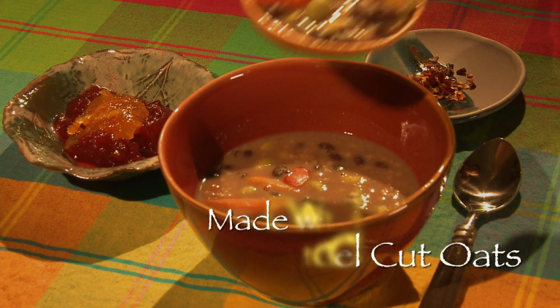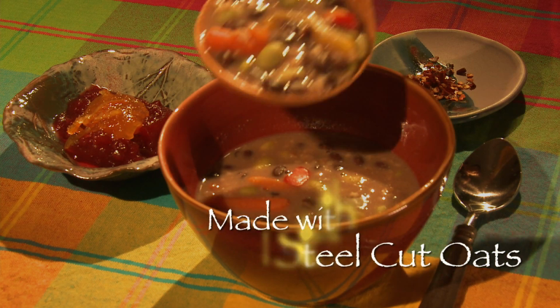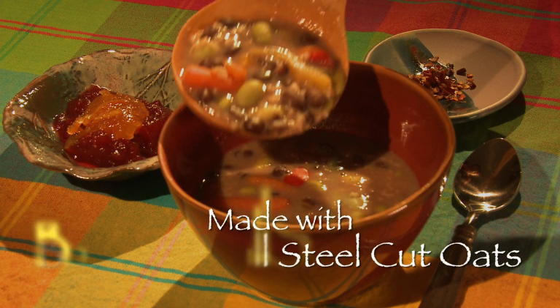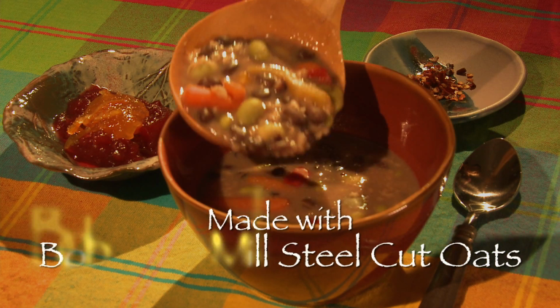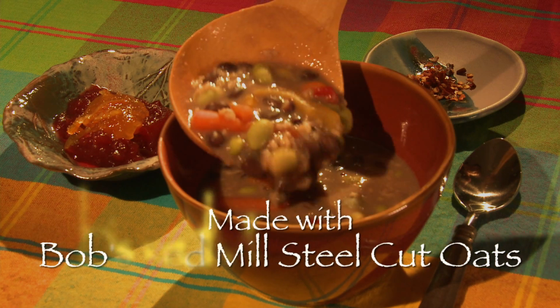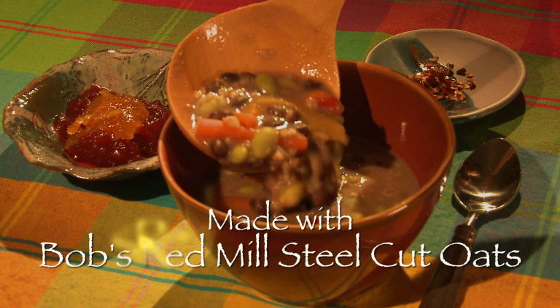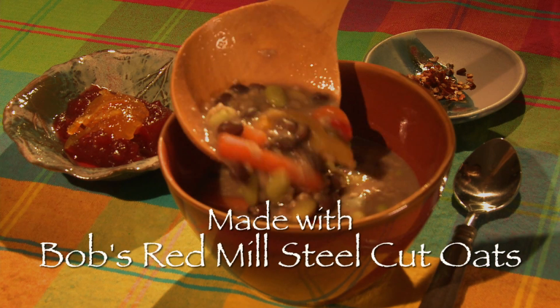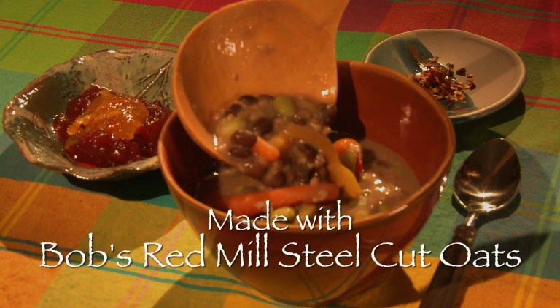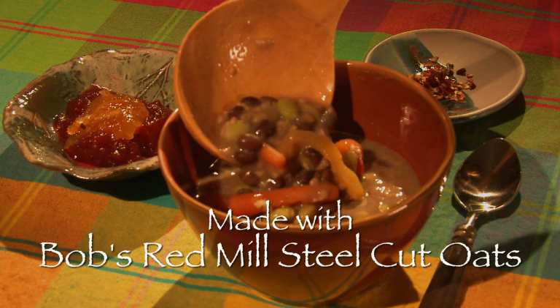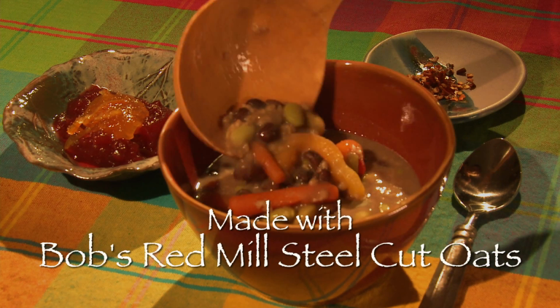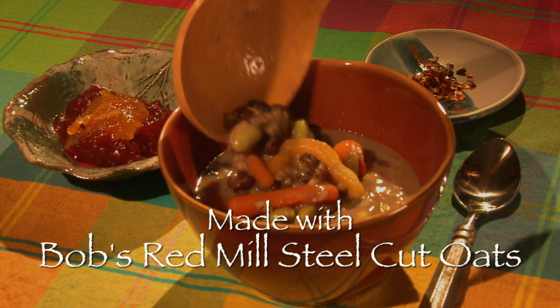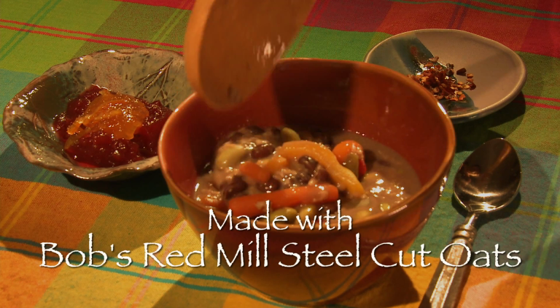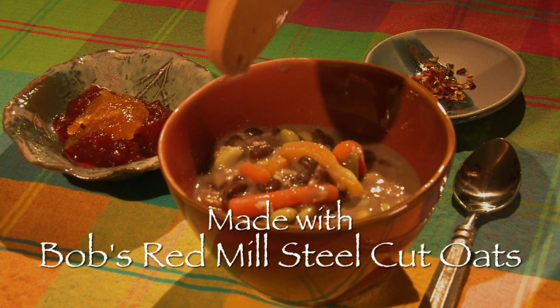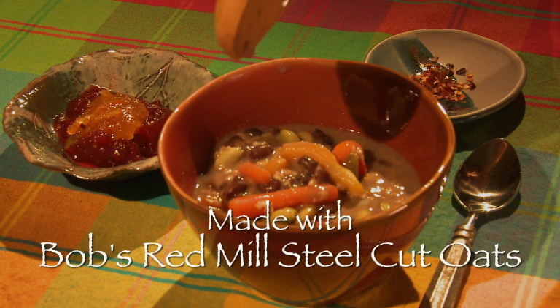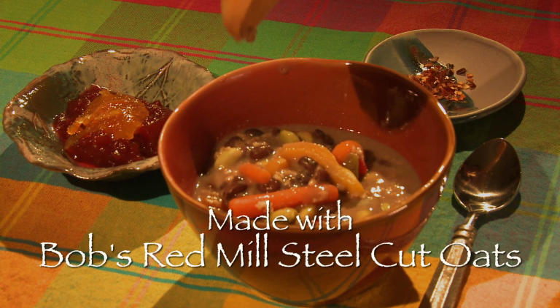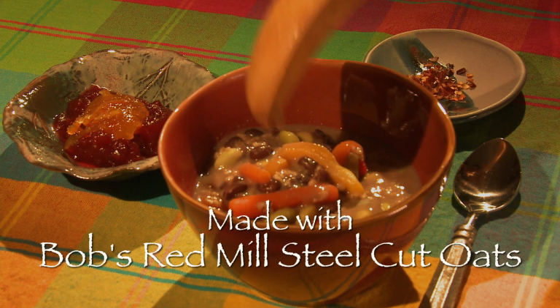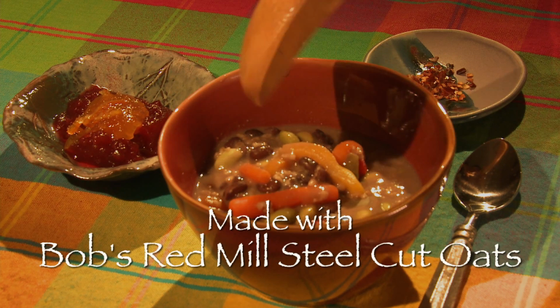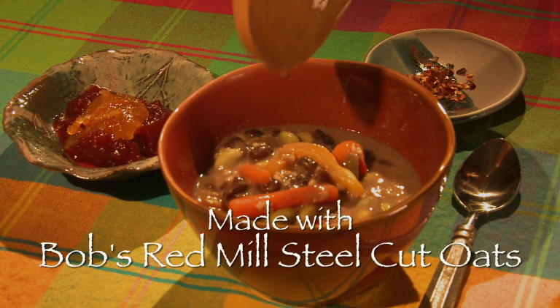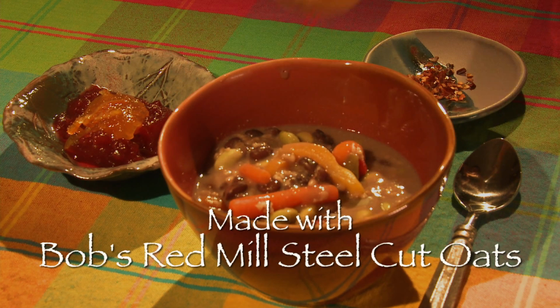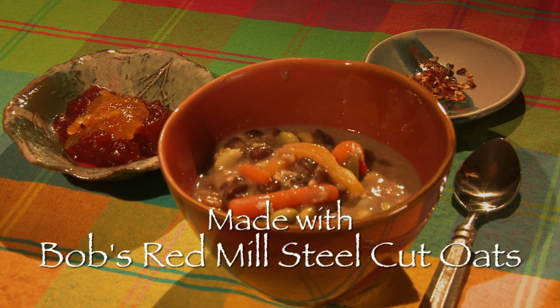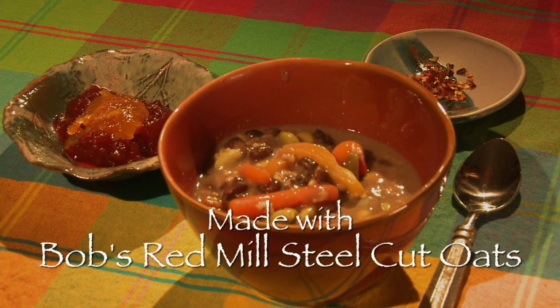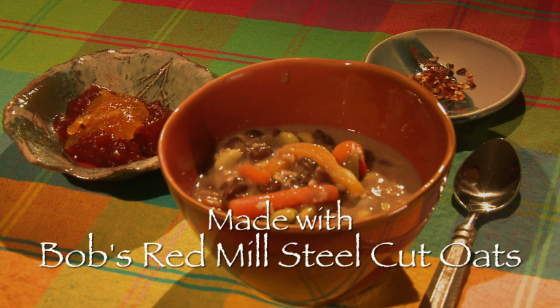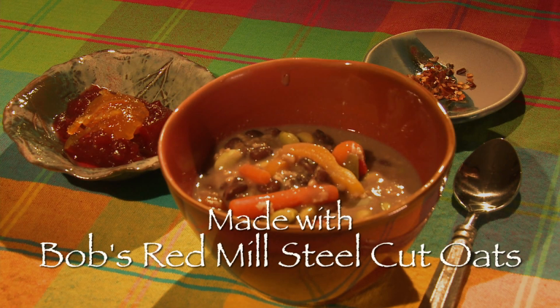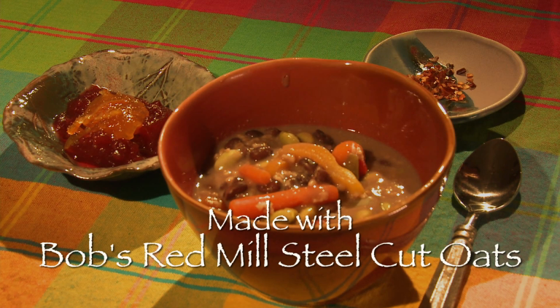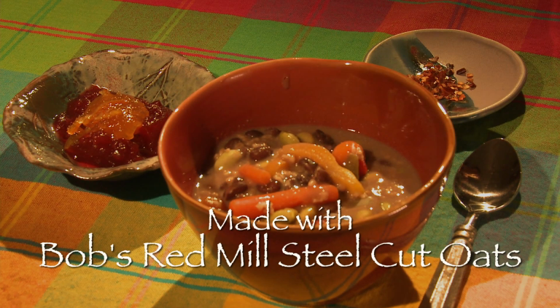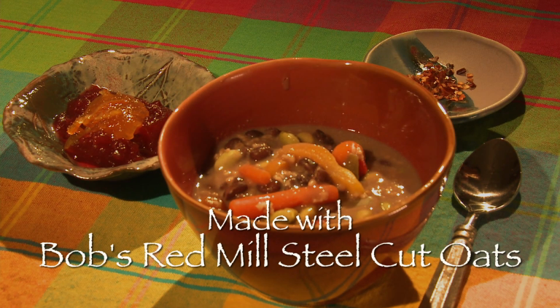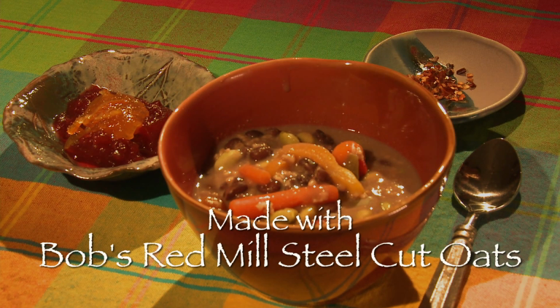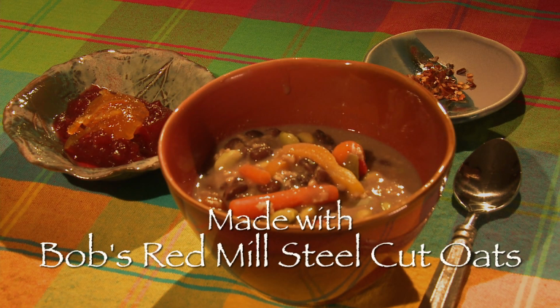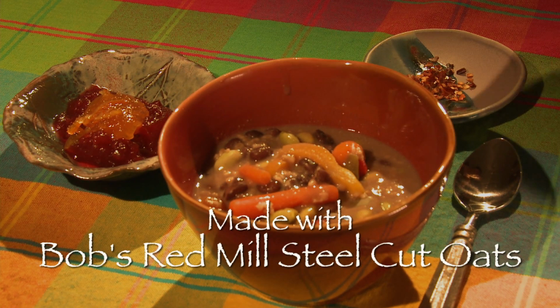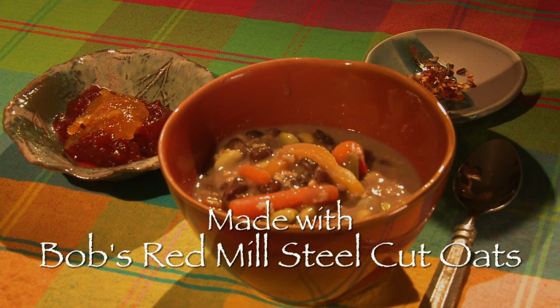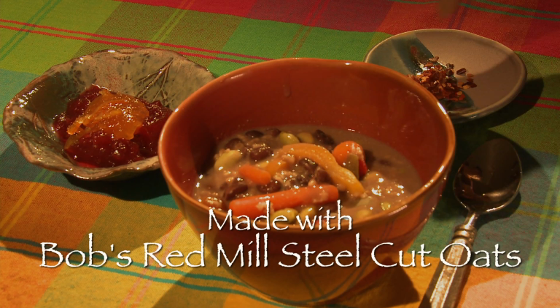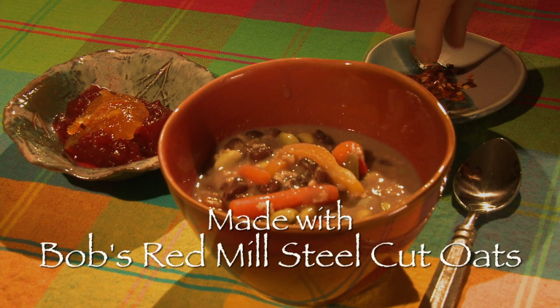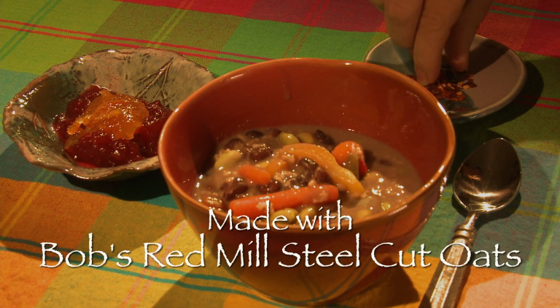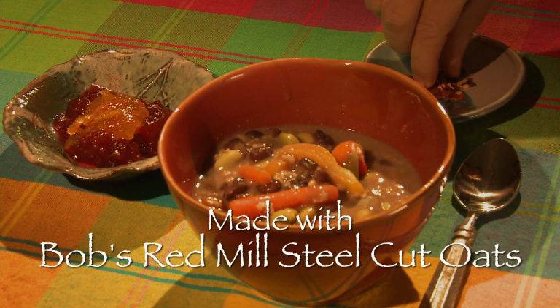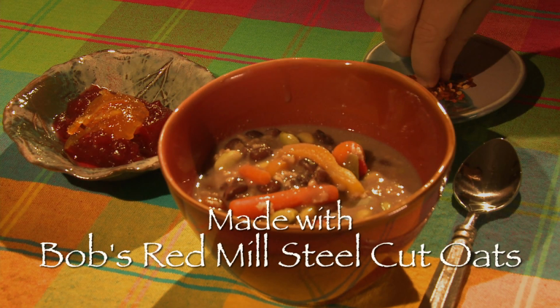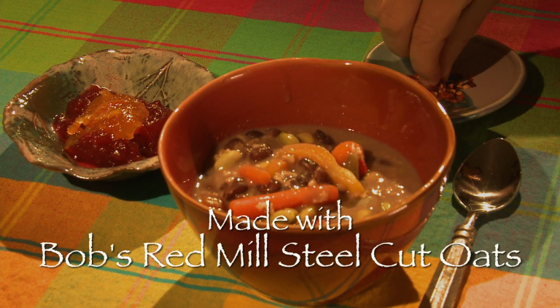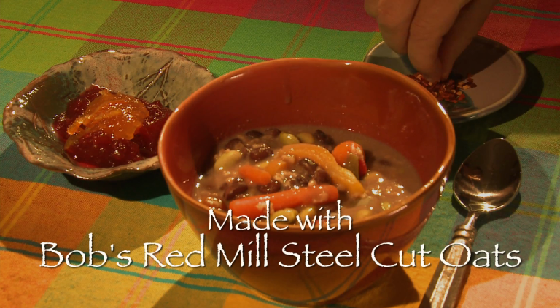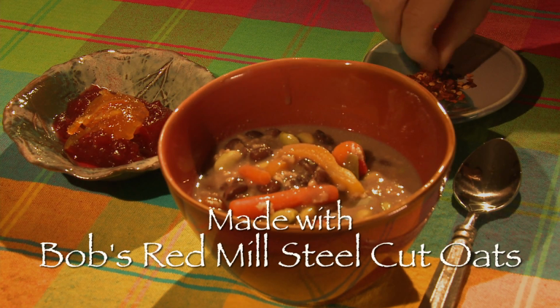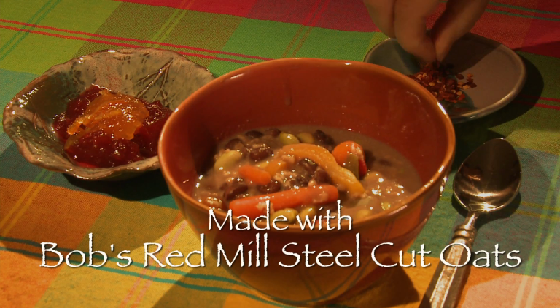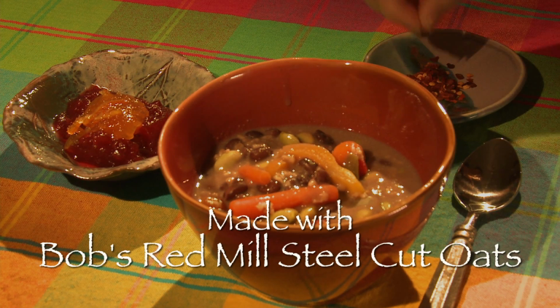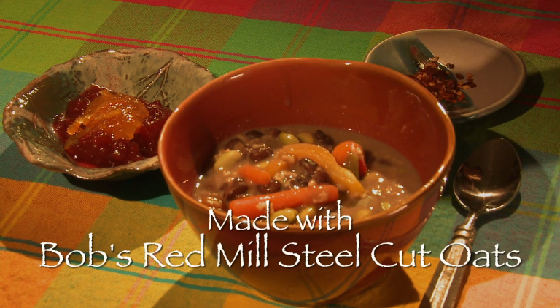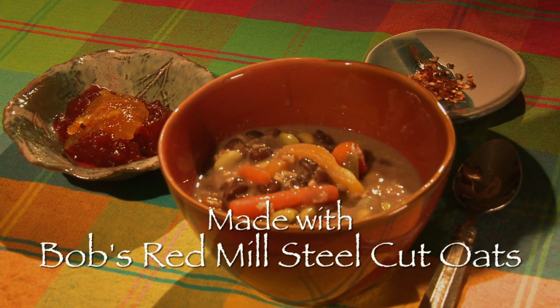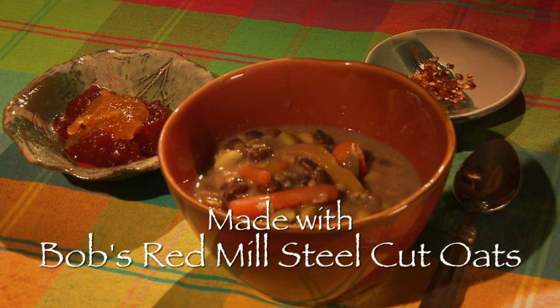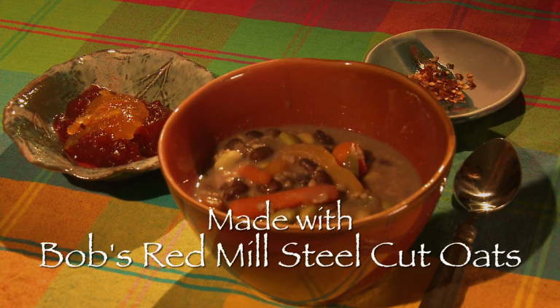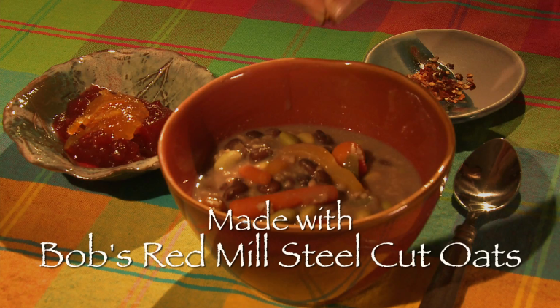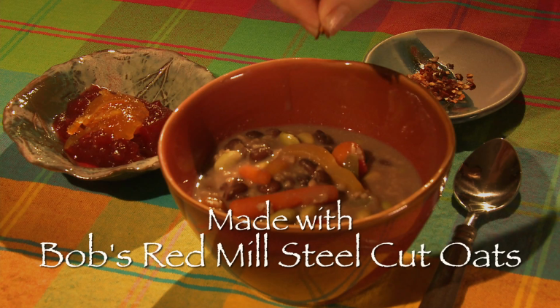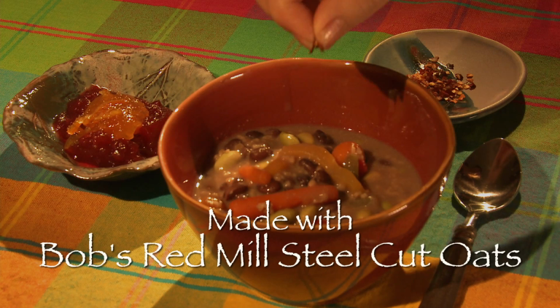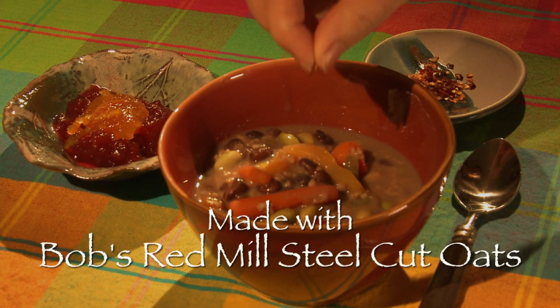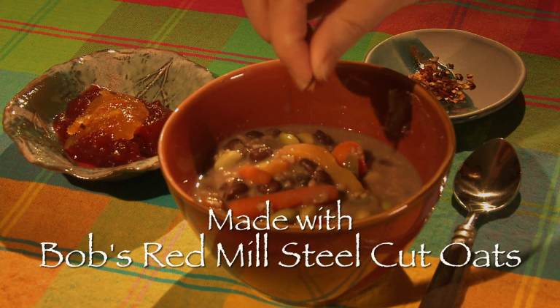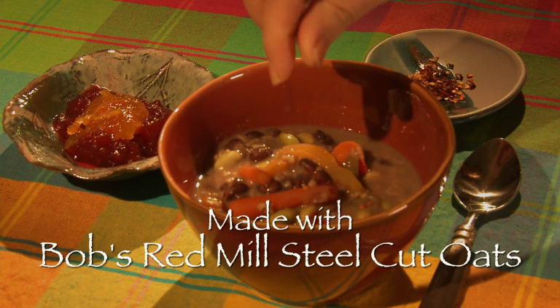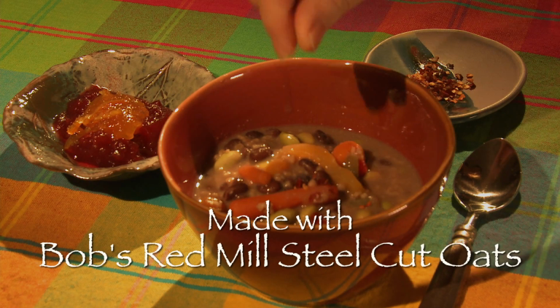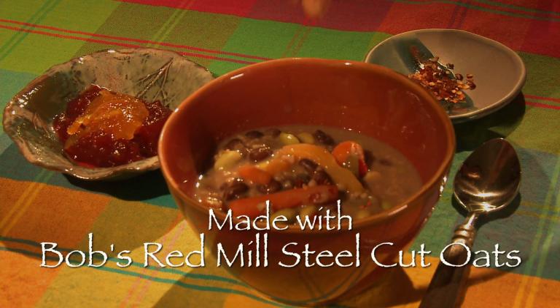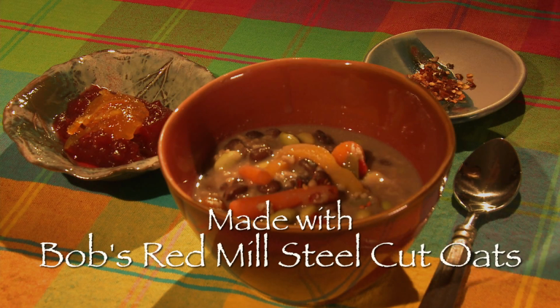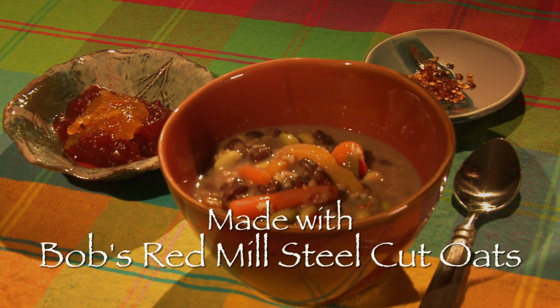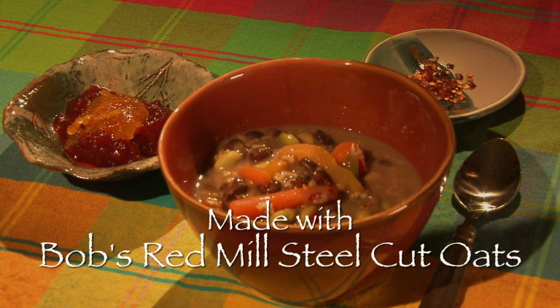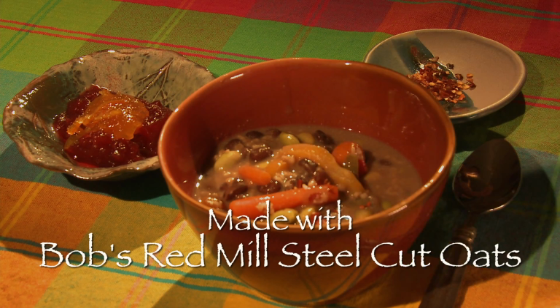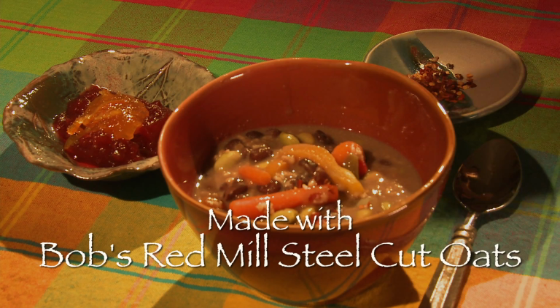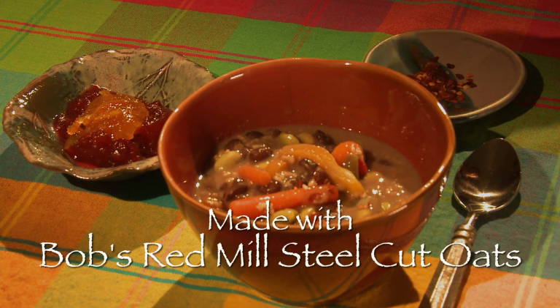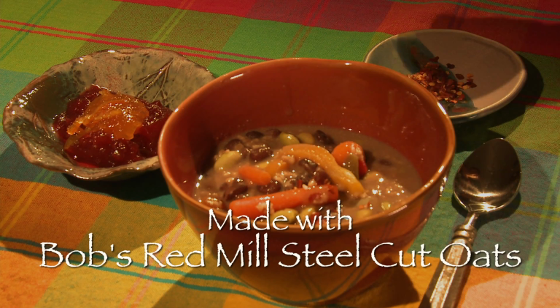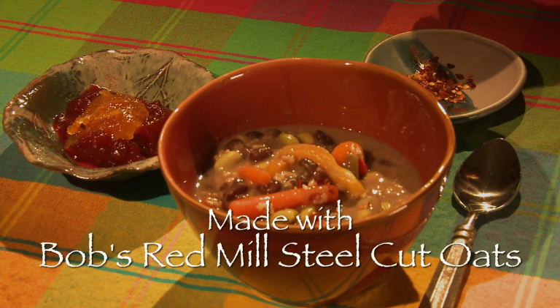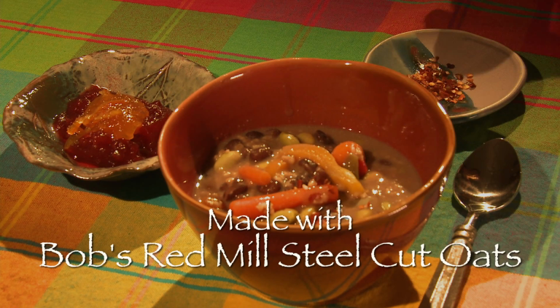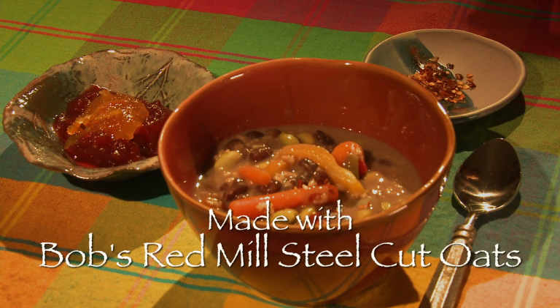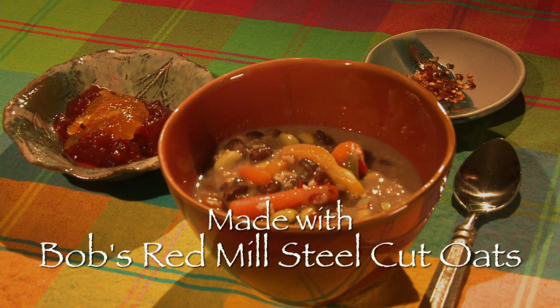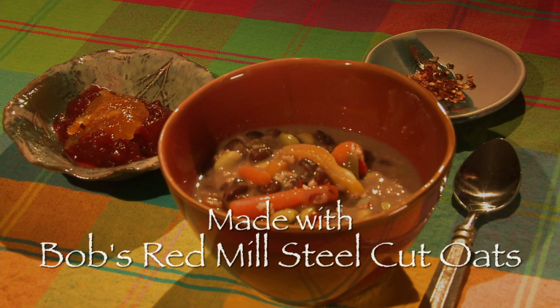Serve the spicy scotch porridge in a bowl. Add a bit of pepper and serve with cranberry sauce and marmalade.